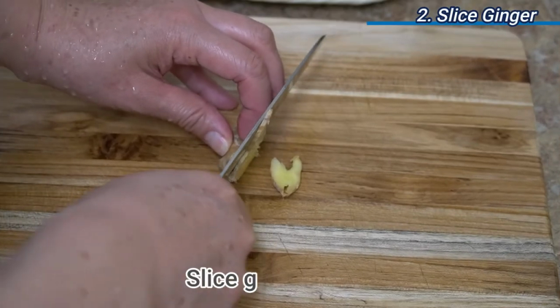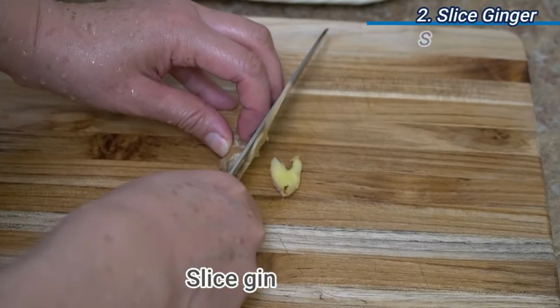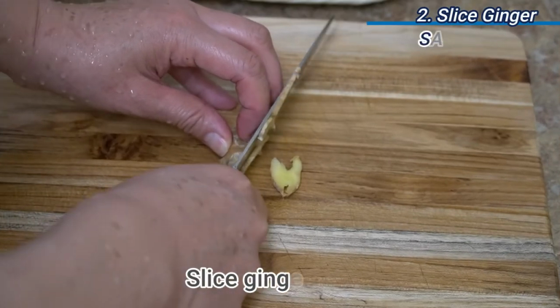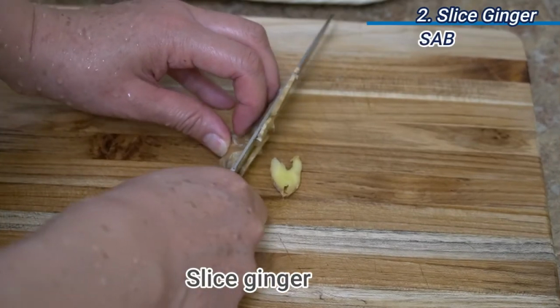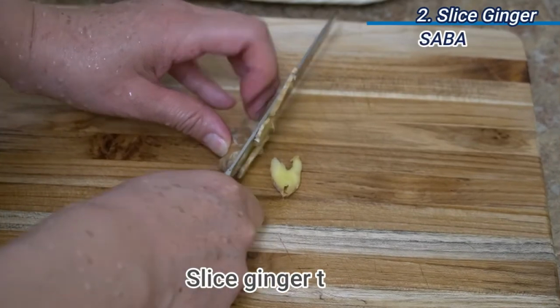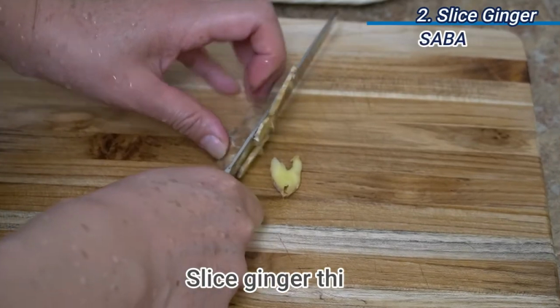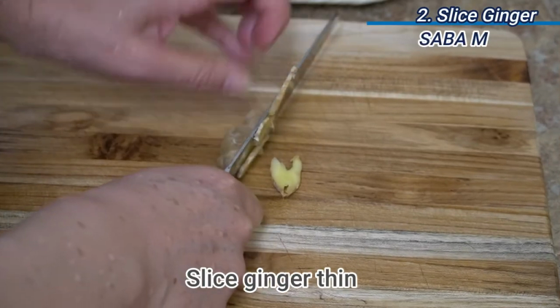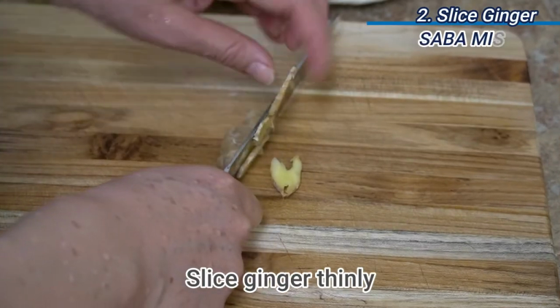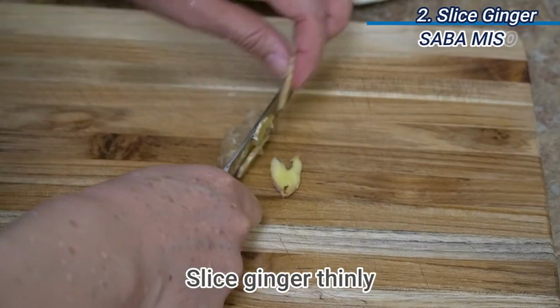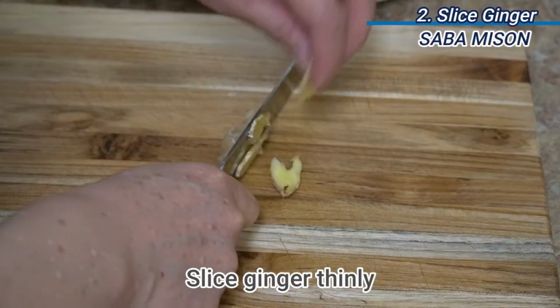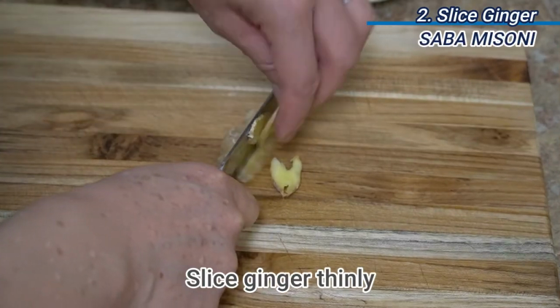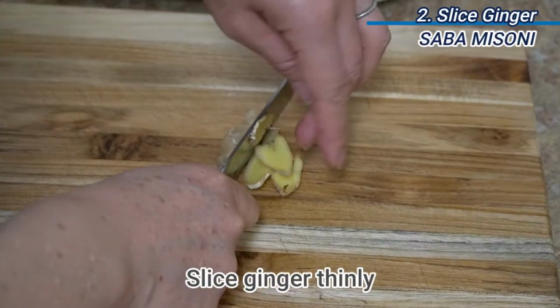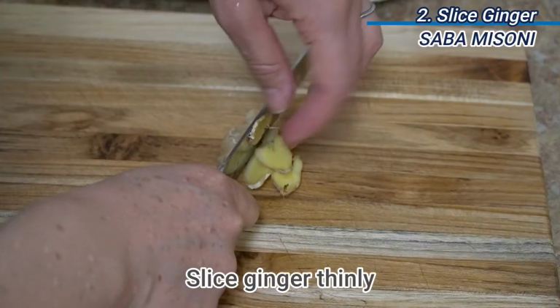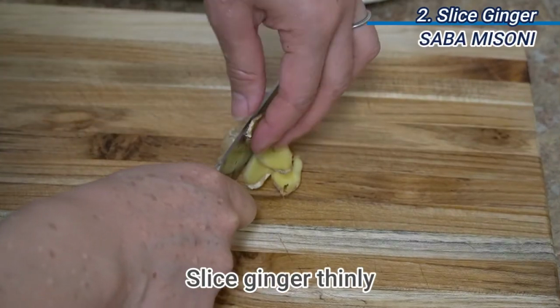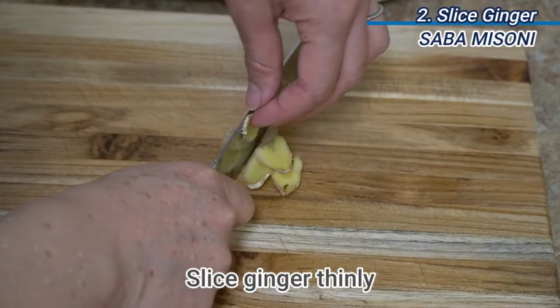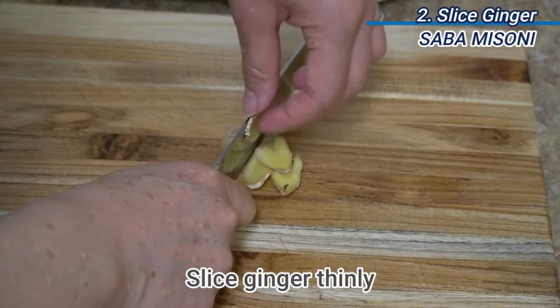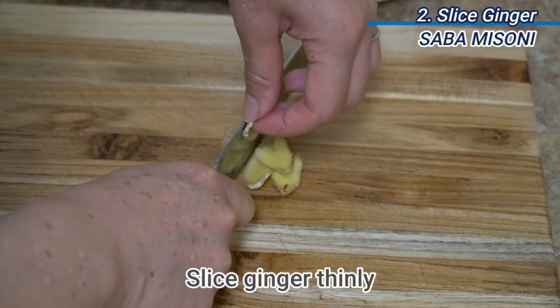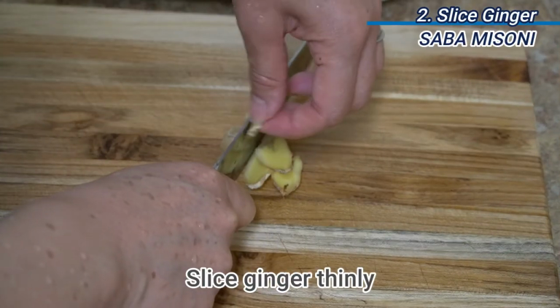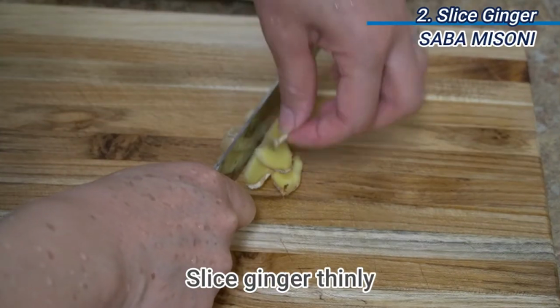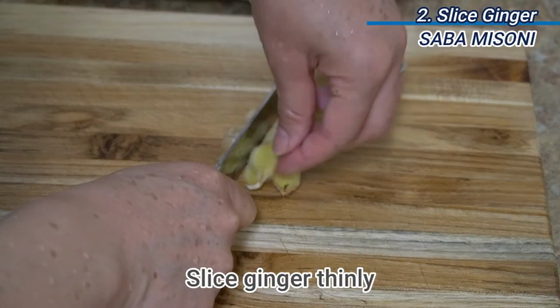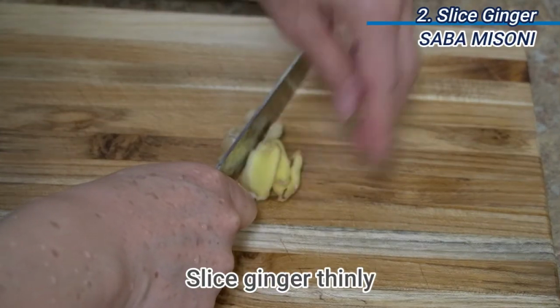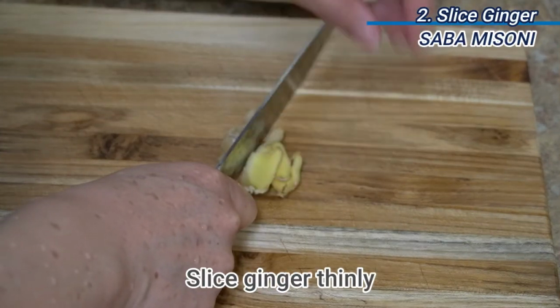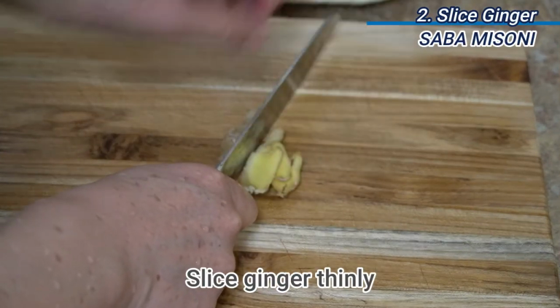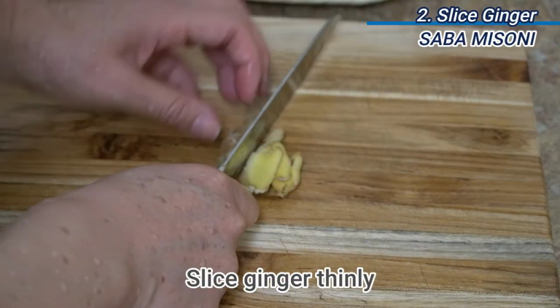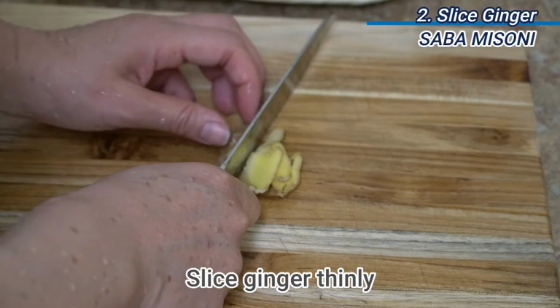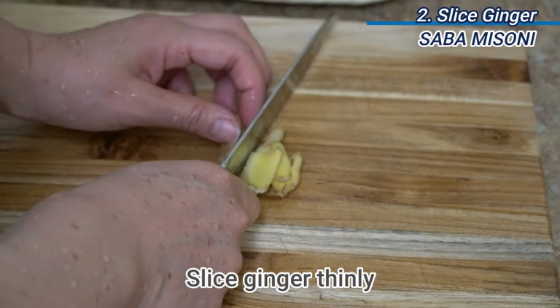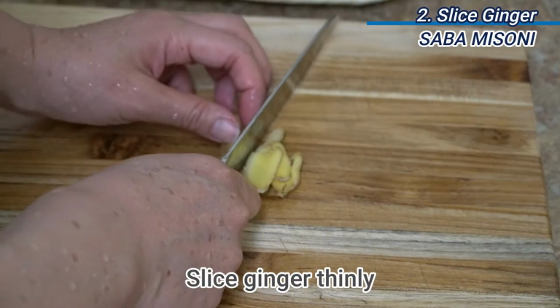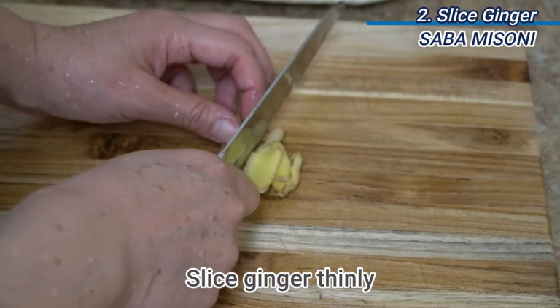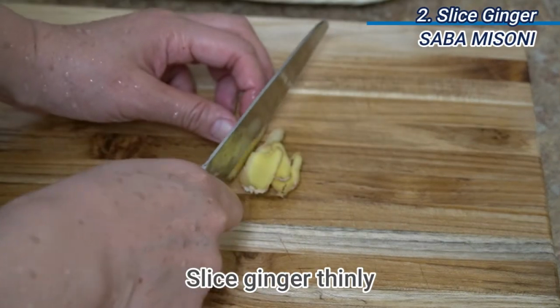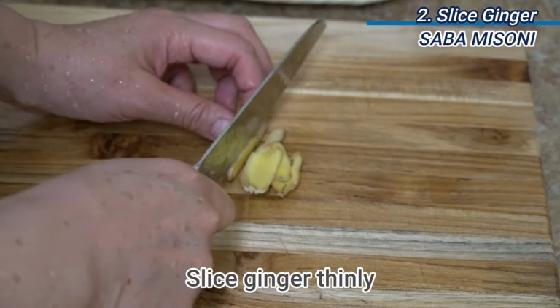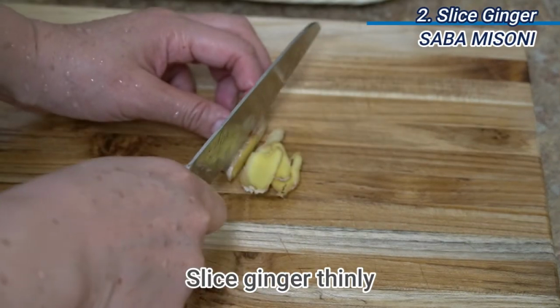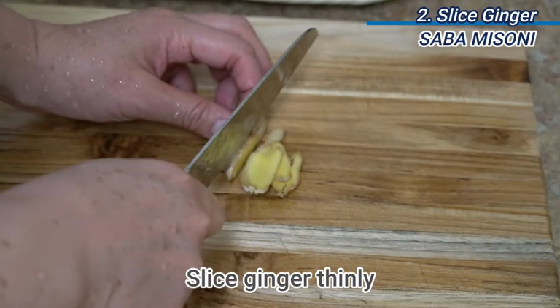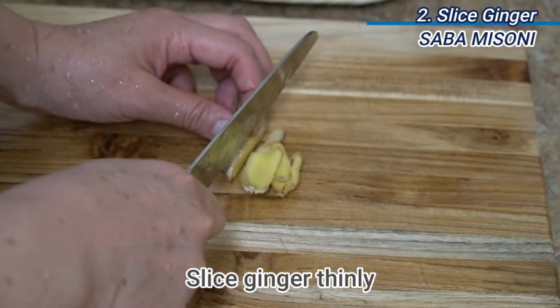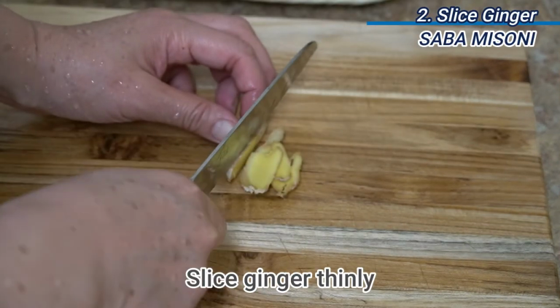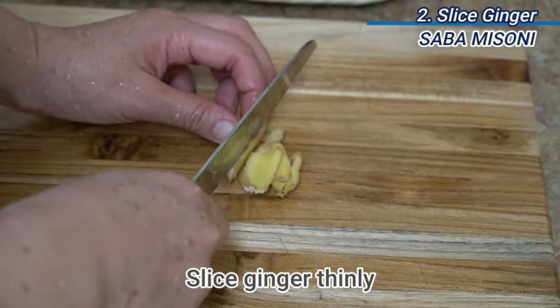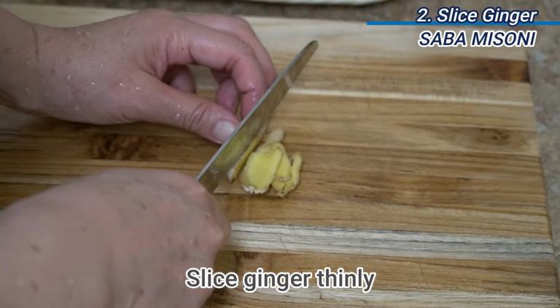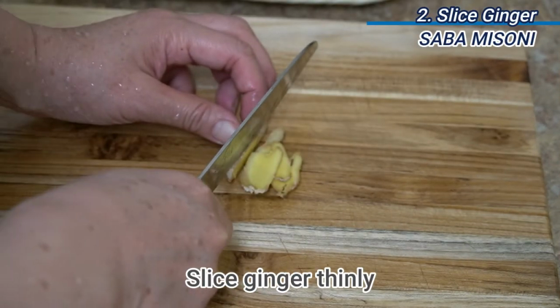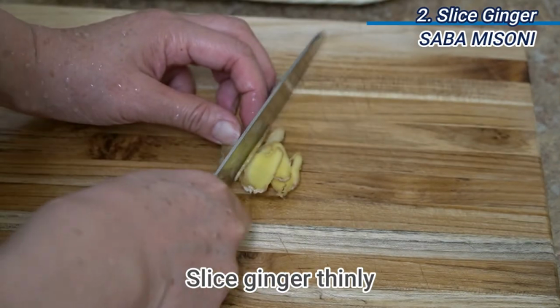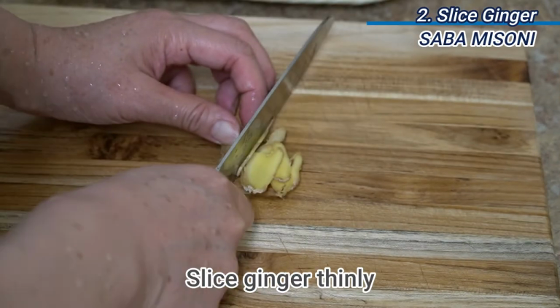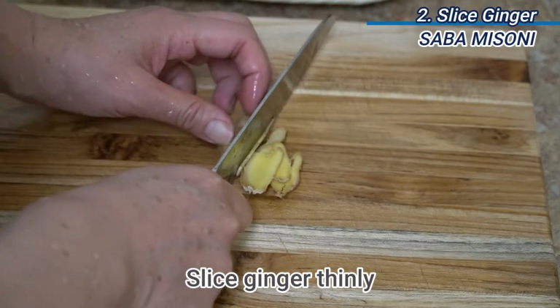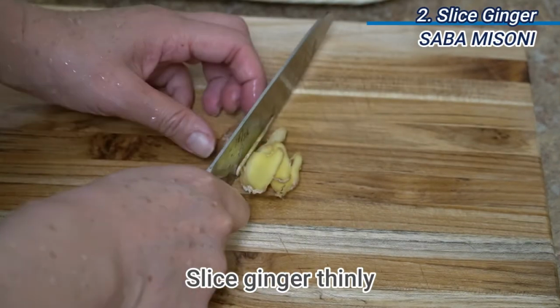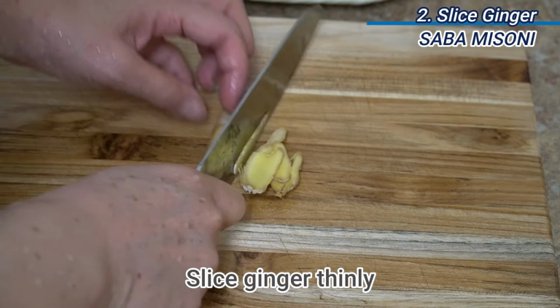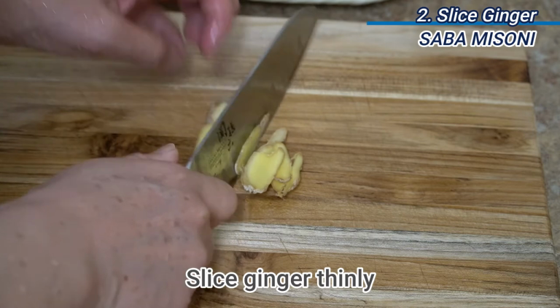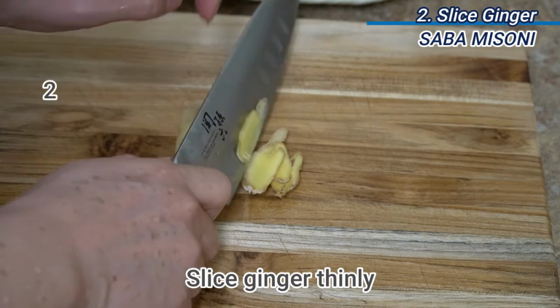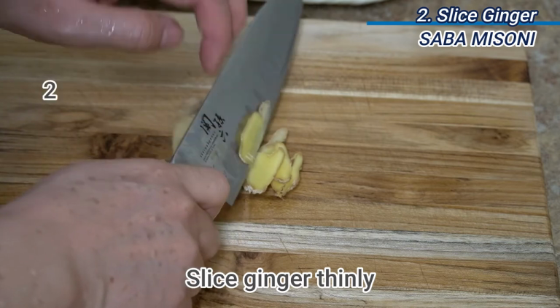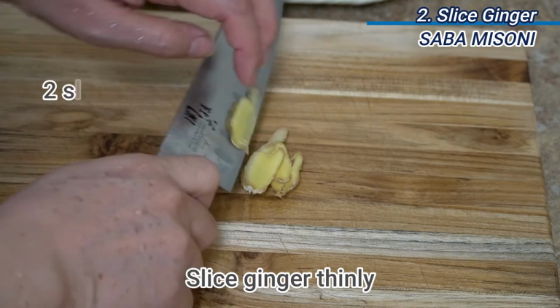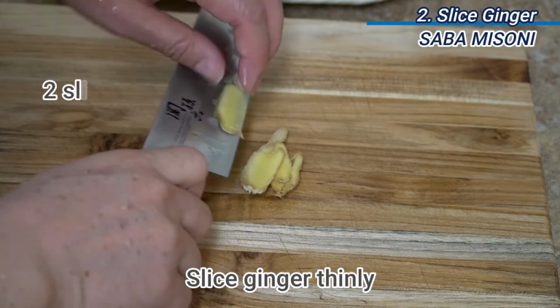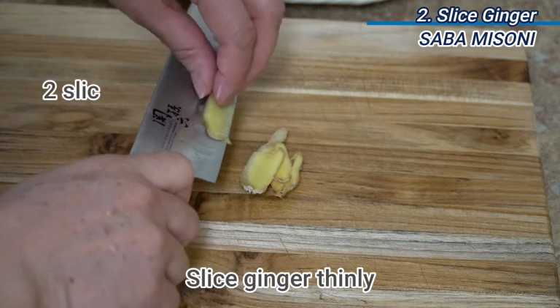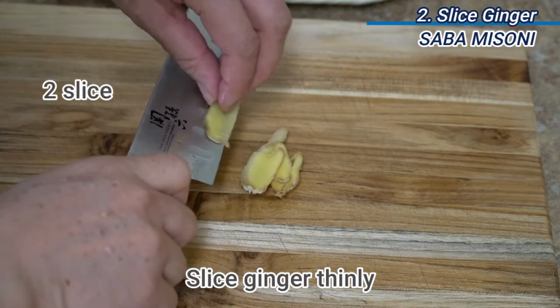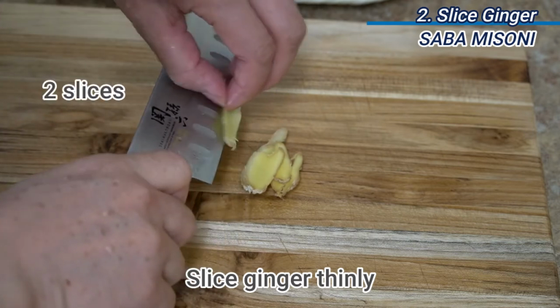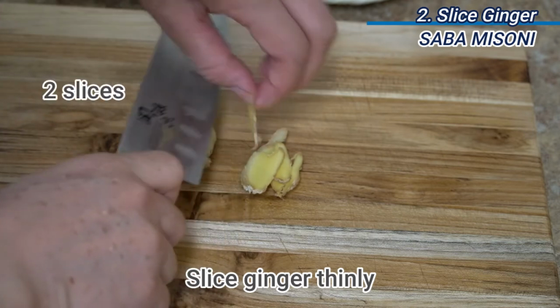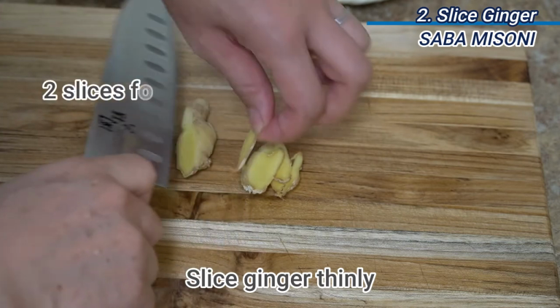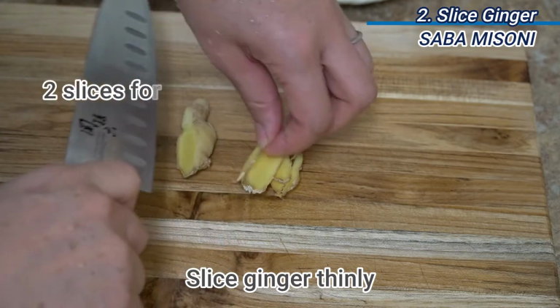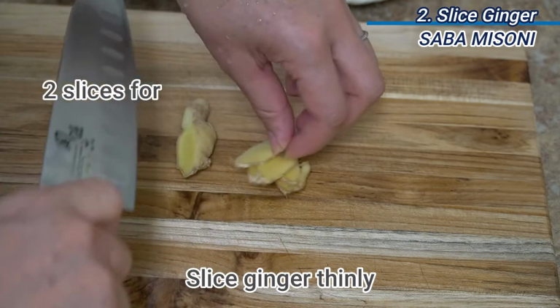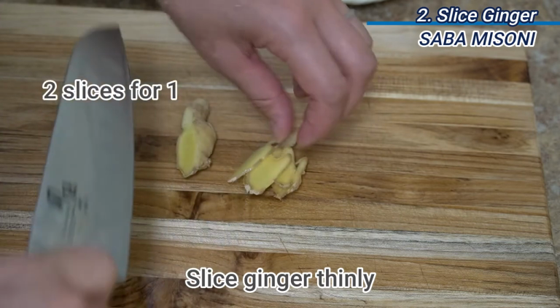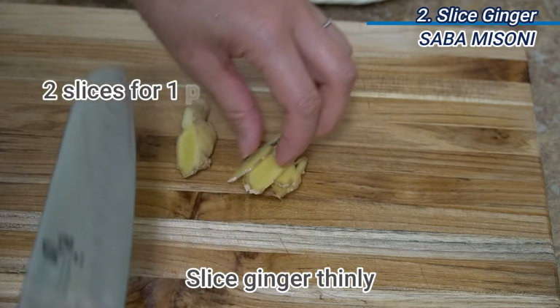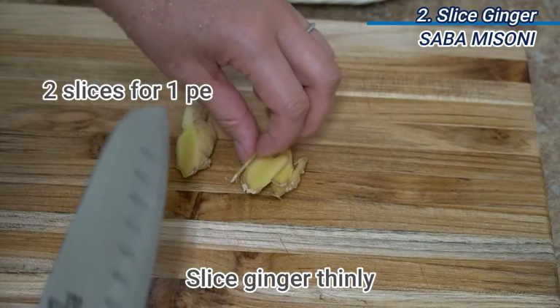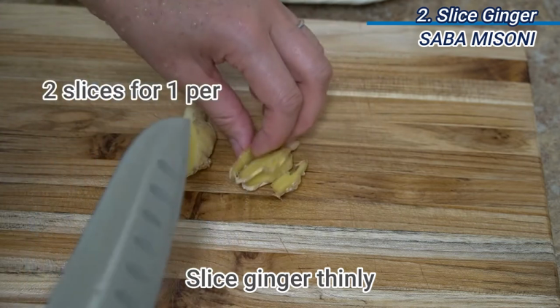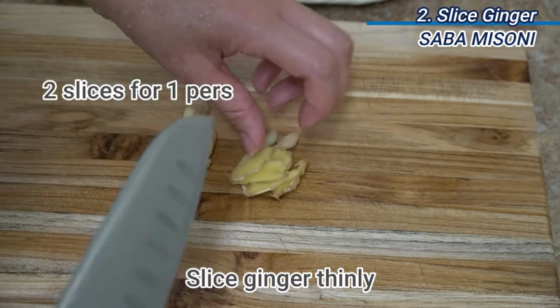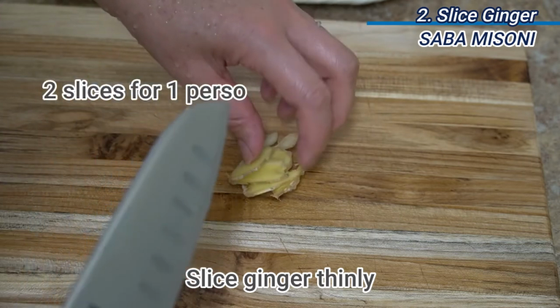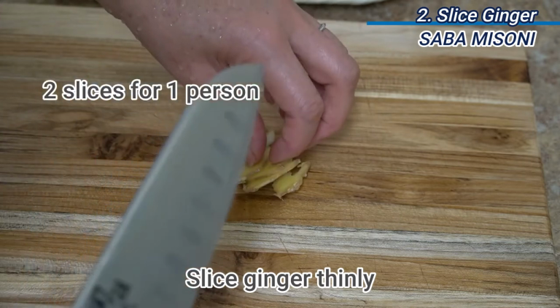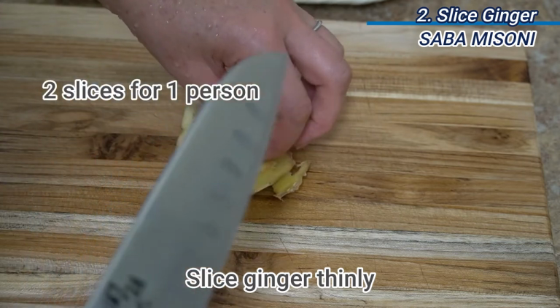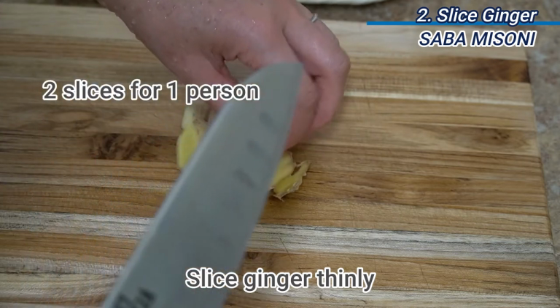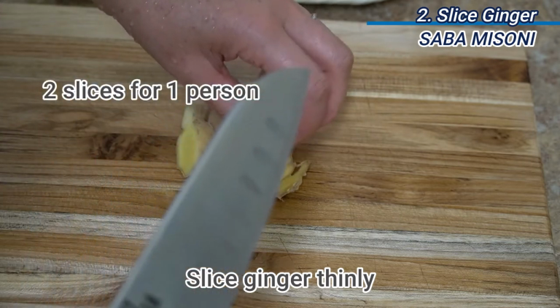Slice ginger thinly. This small garnish helps to take away the fishy smell.